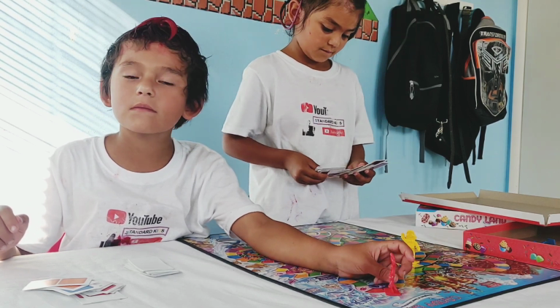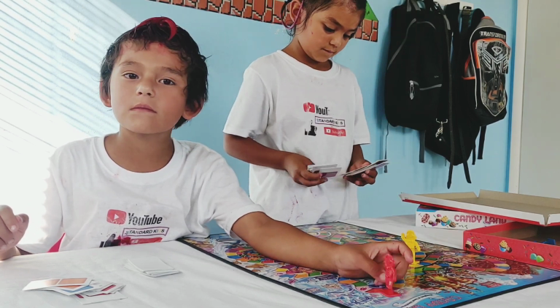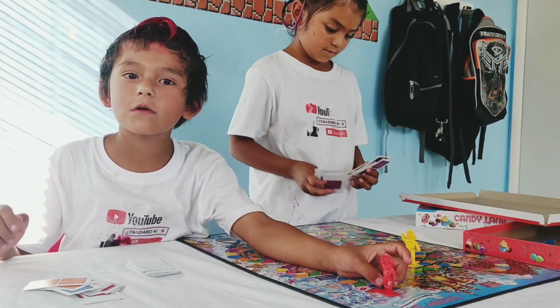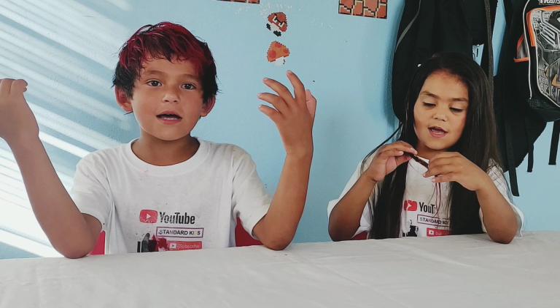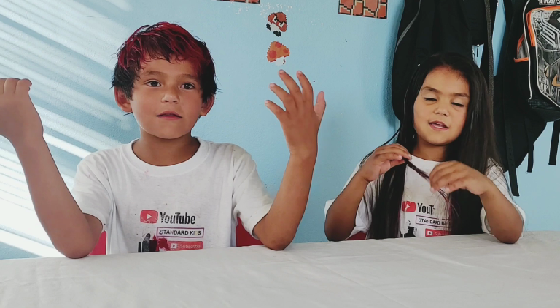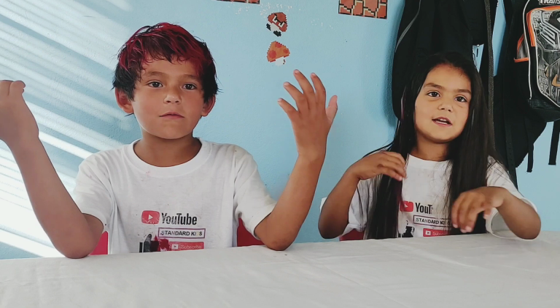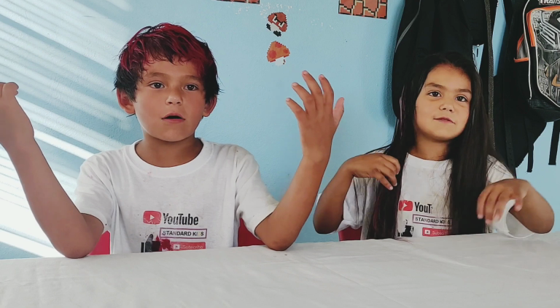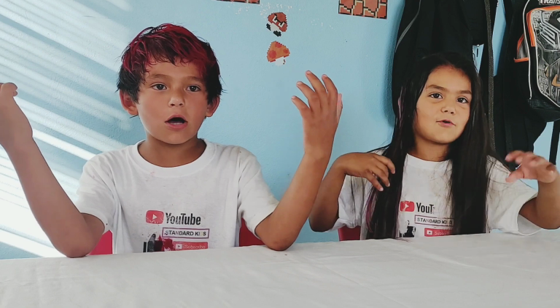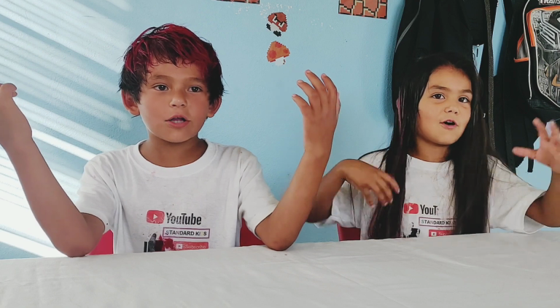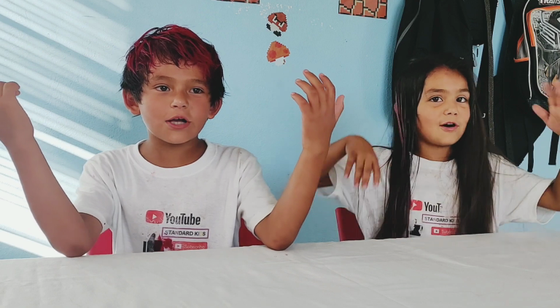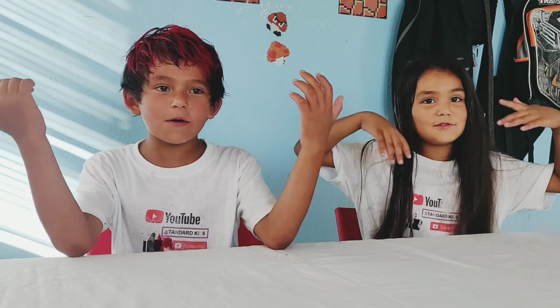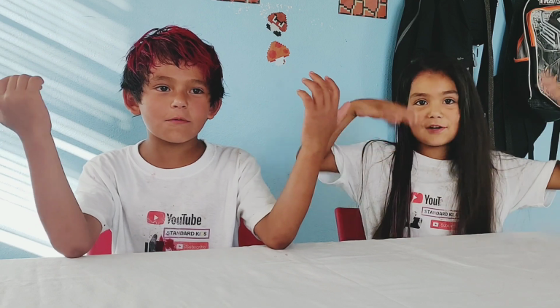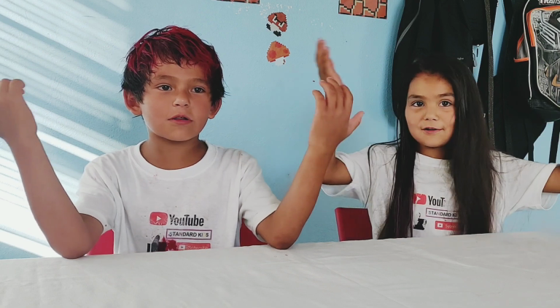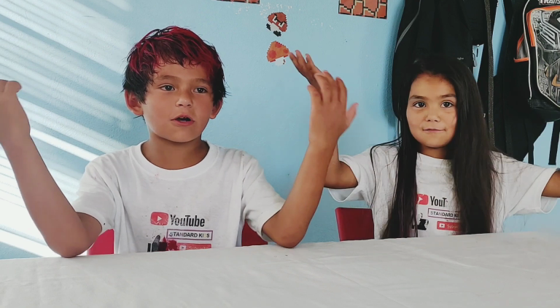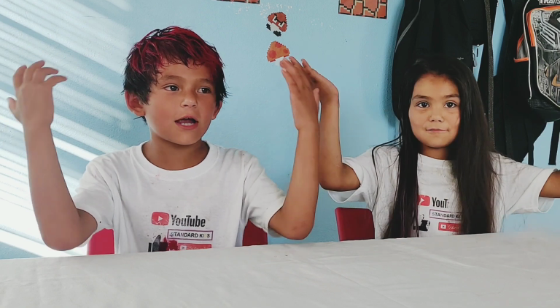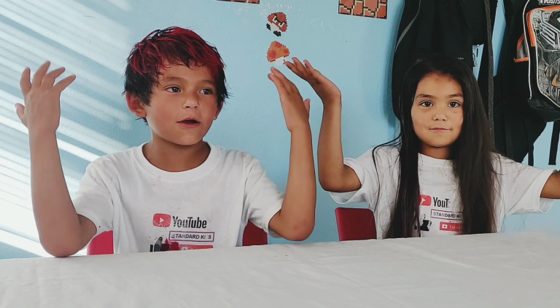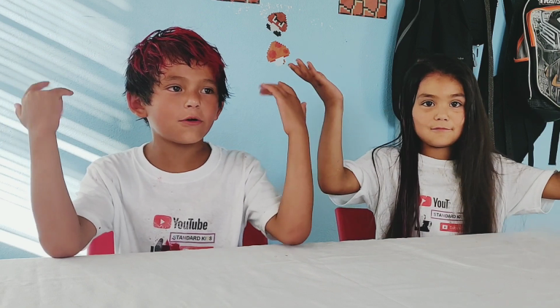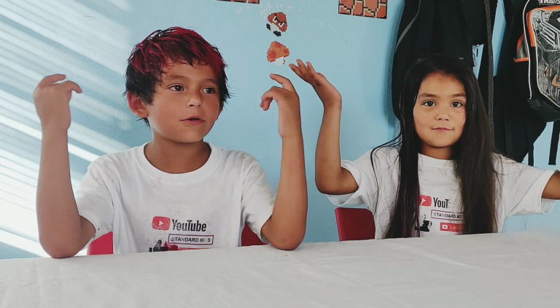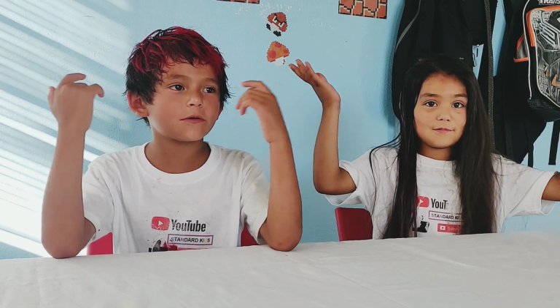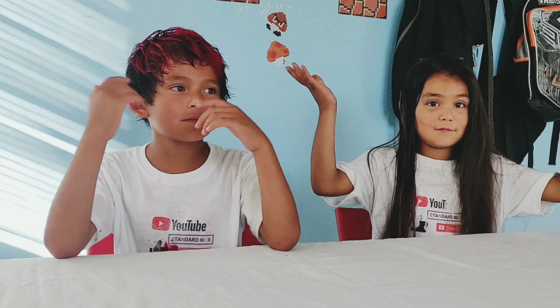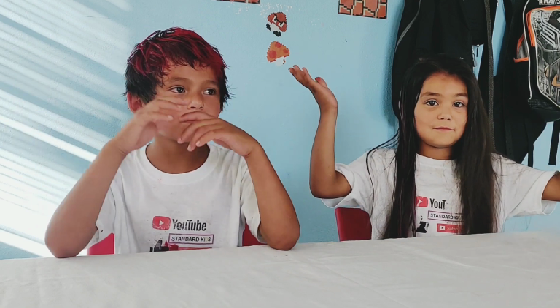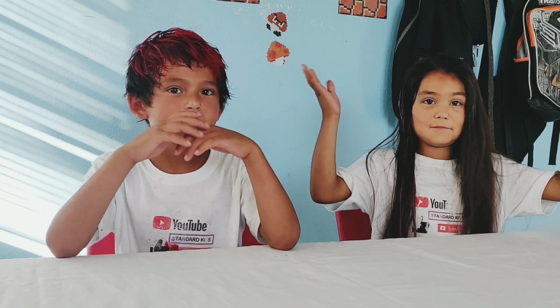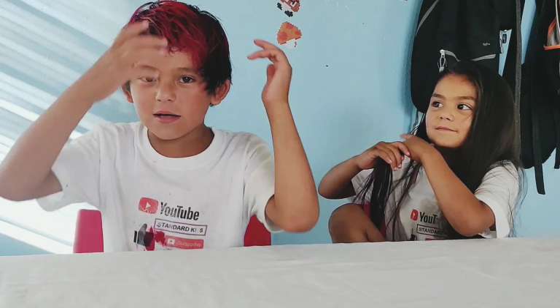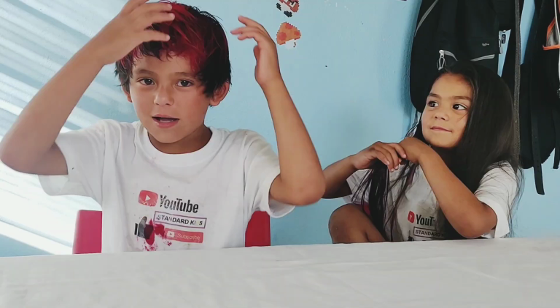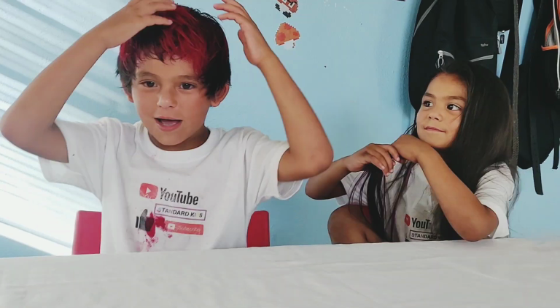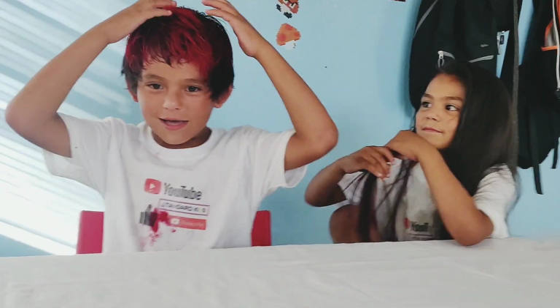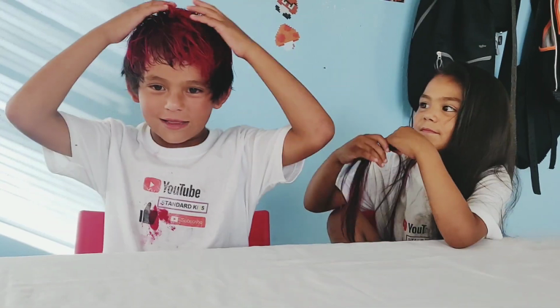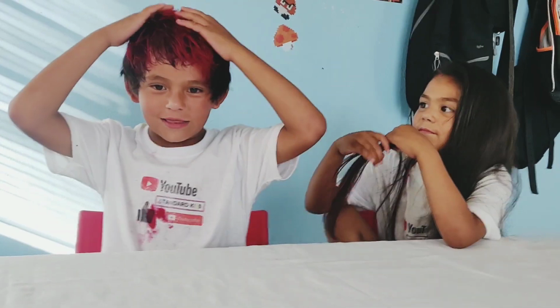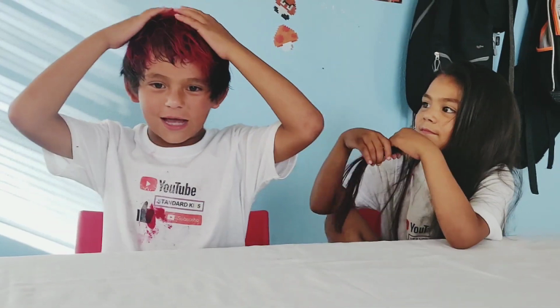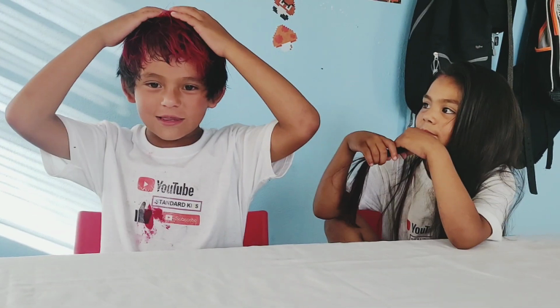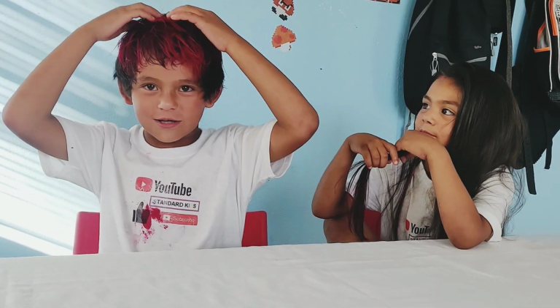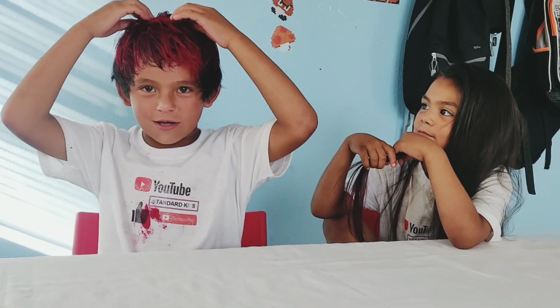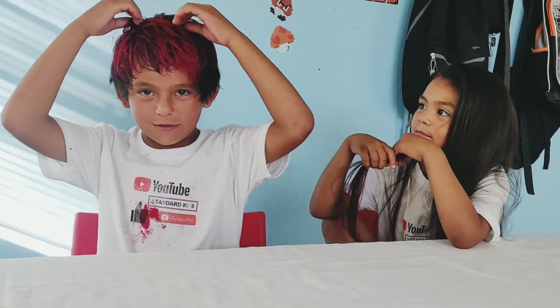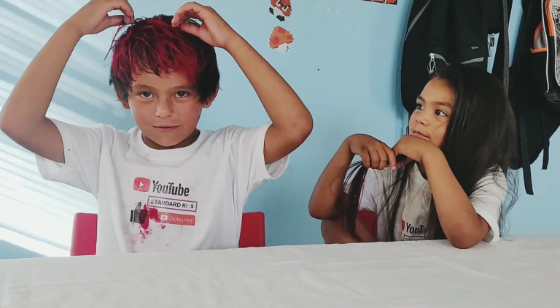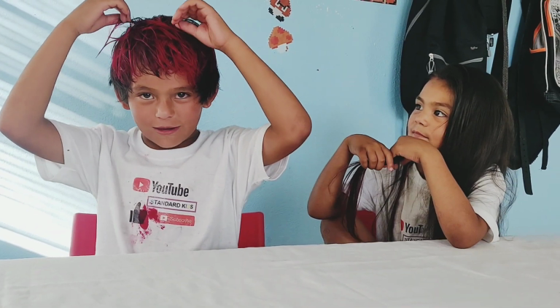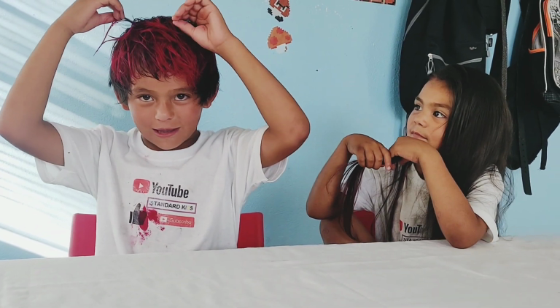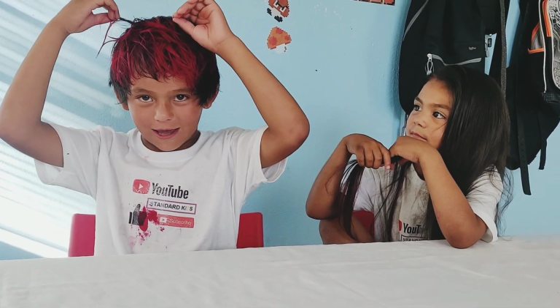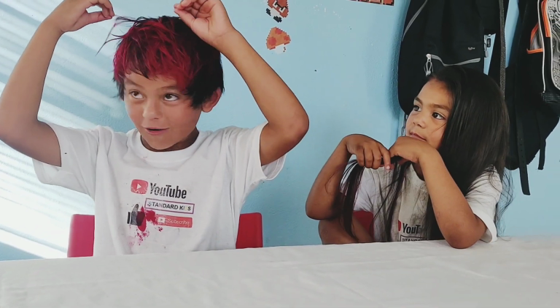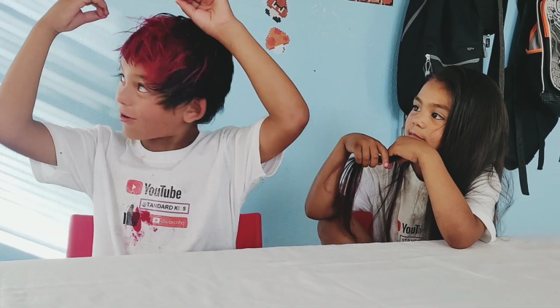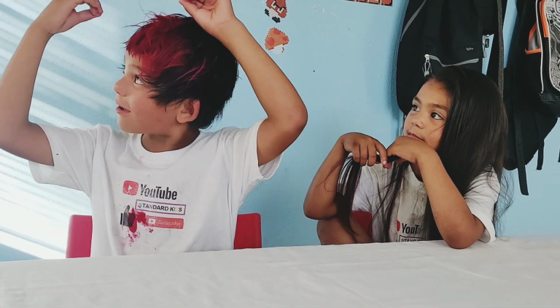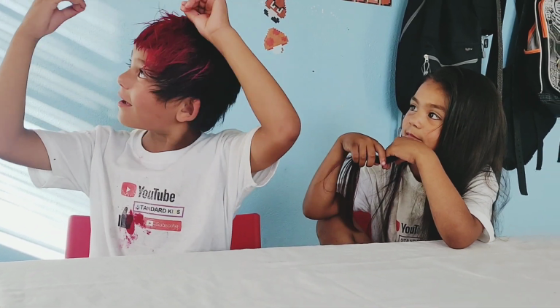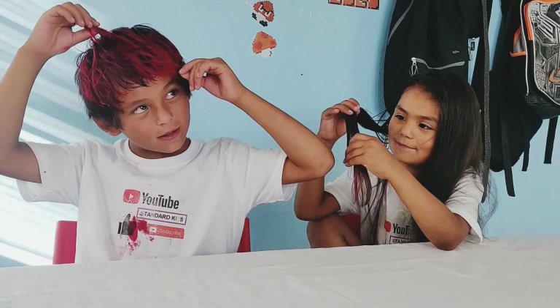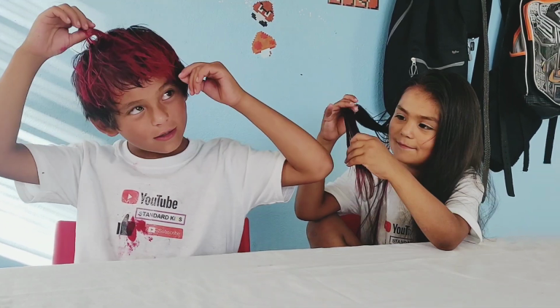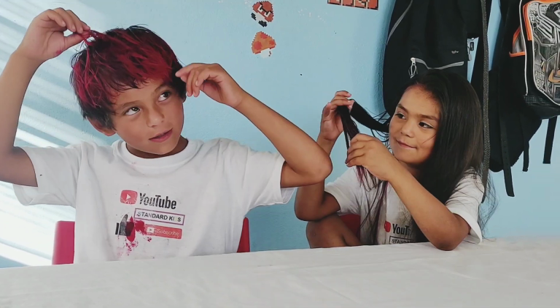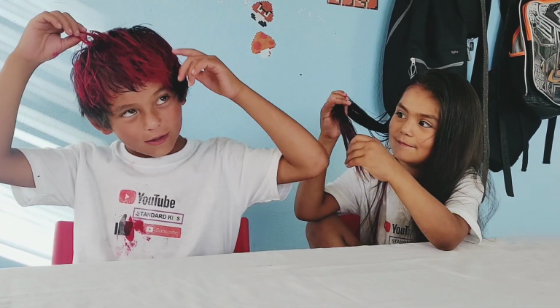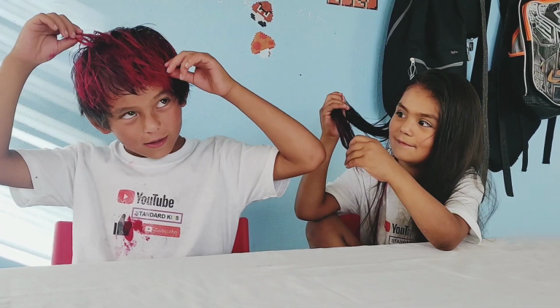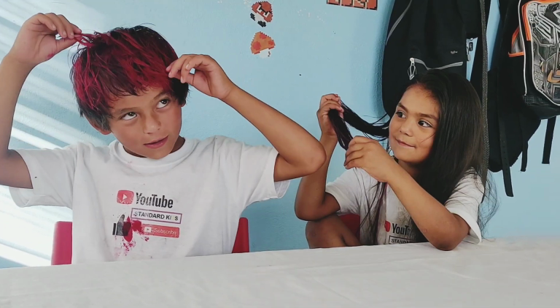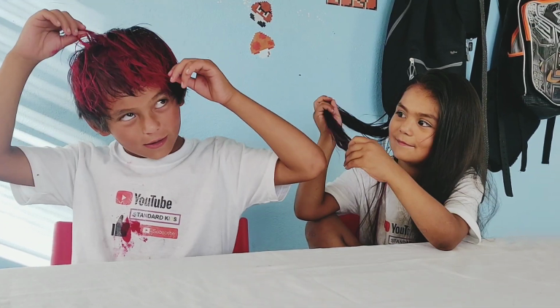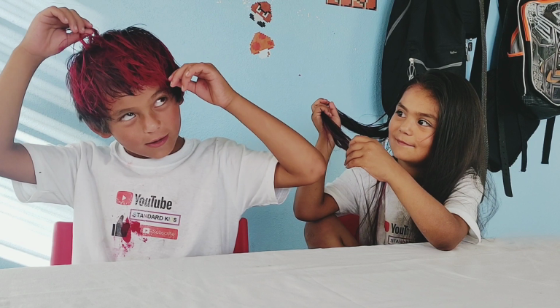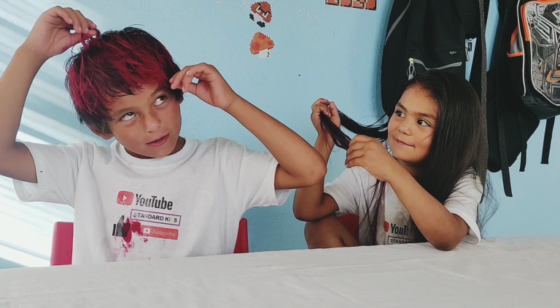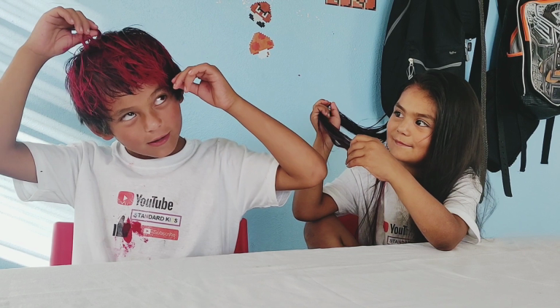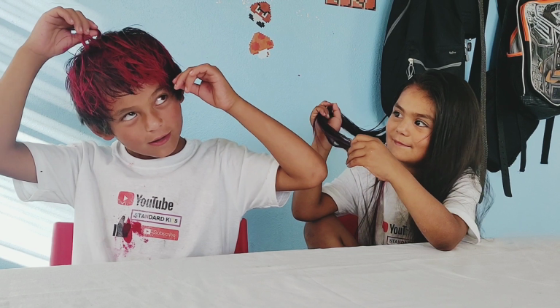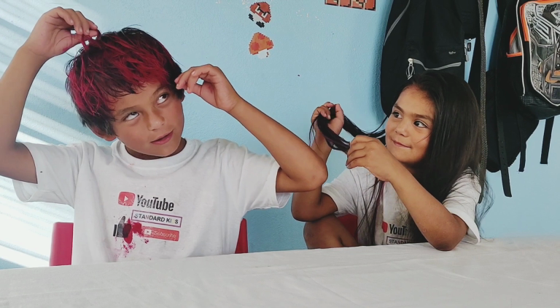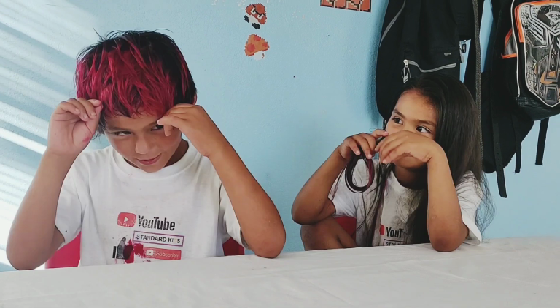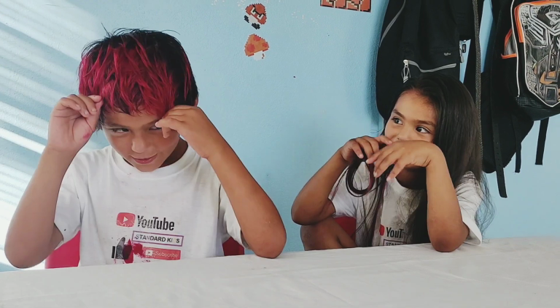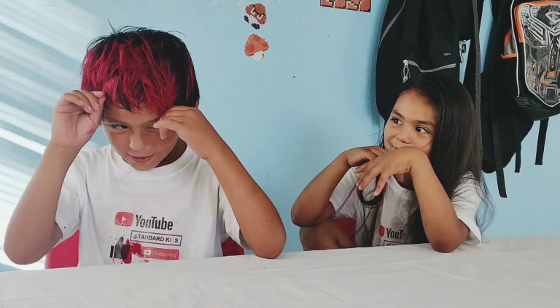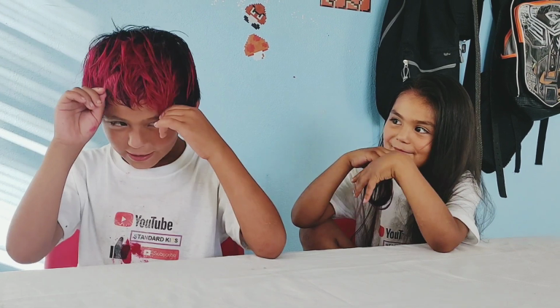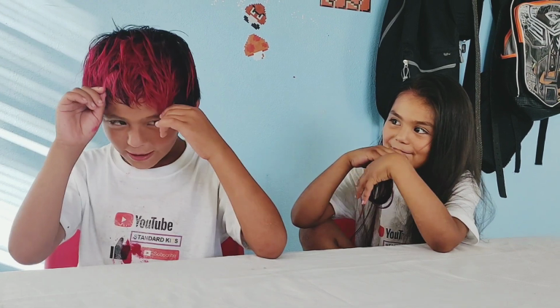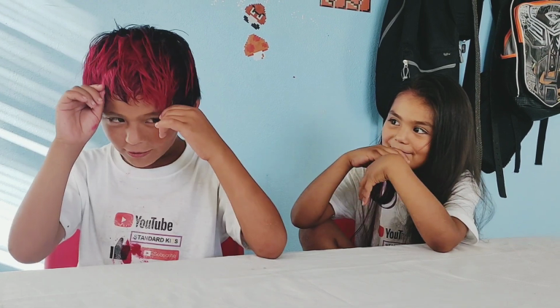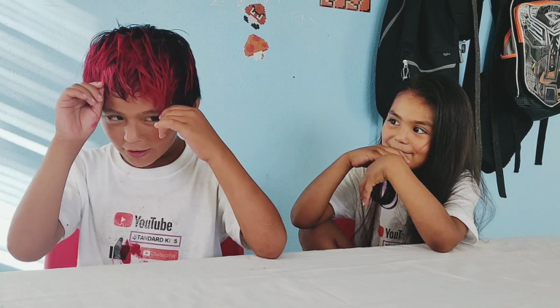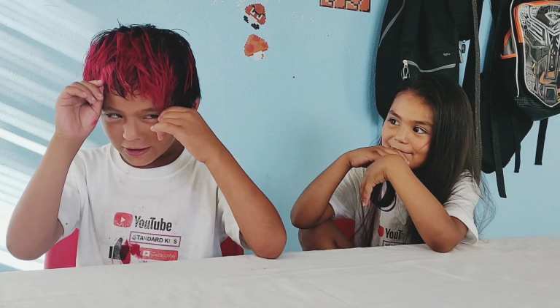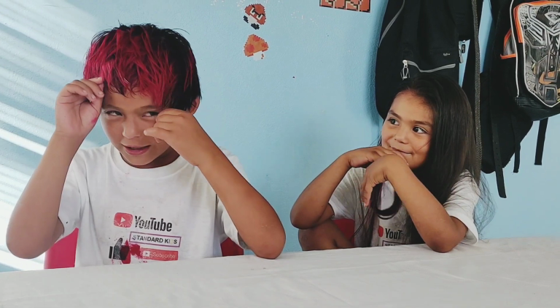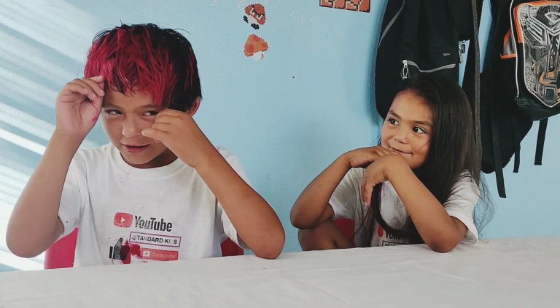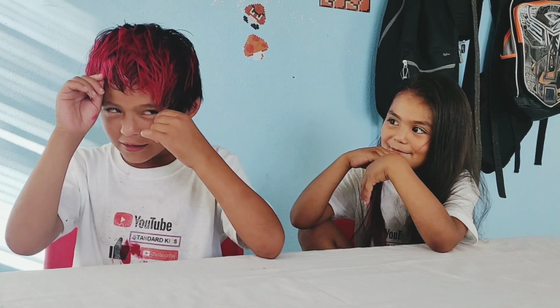Hey guys, what's our hair? I like the color of this hair. See how long it is.